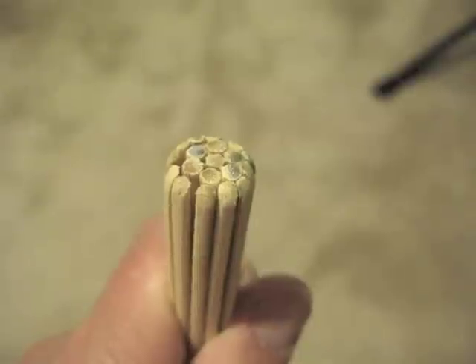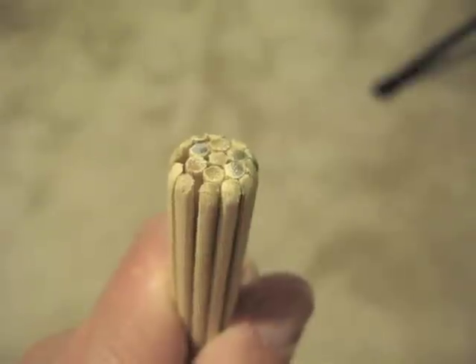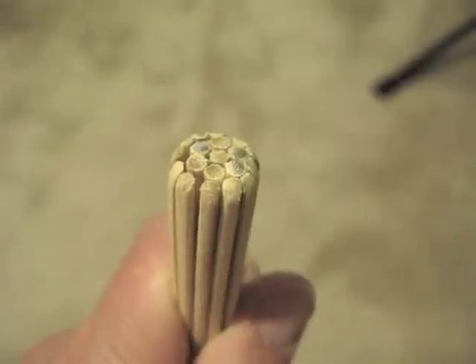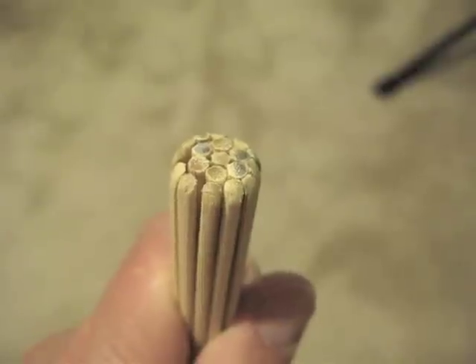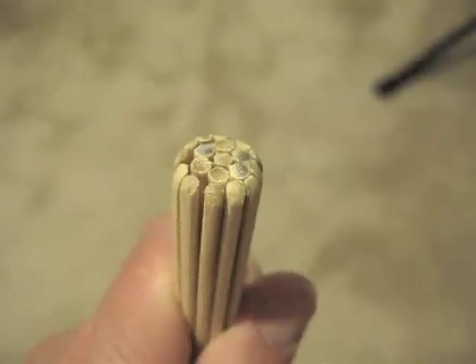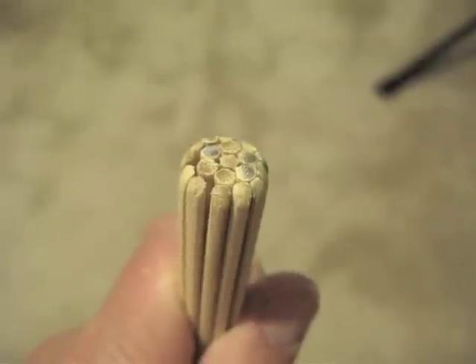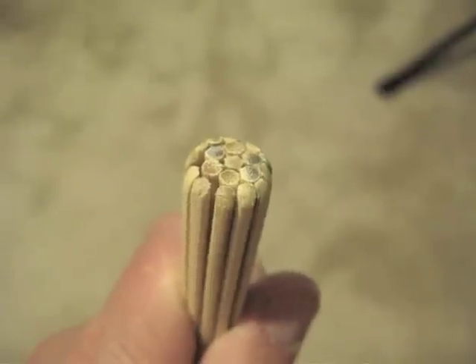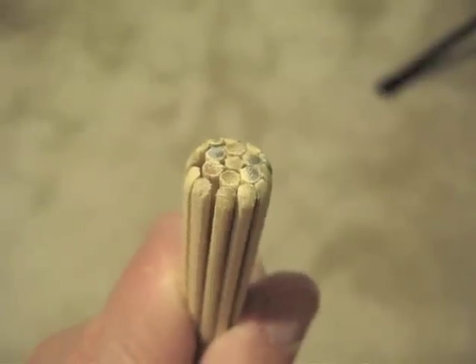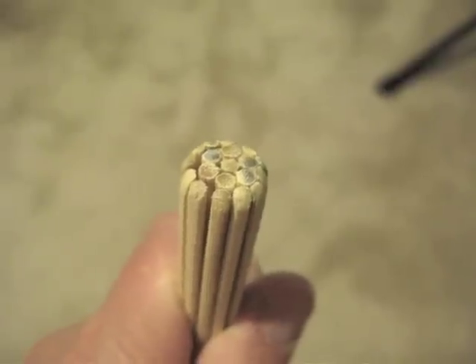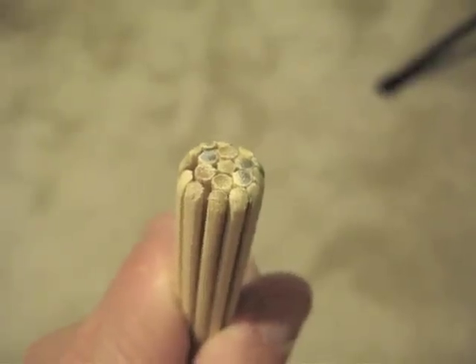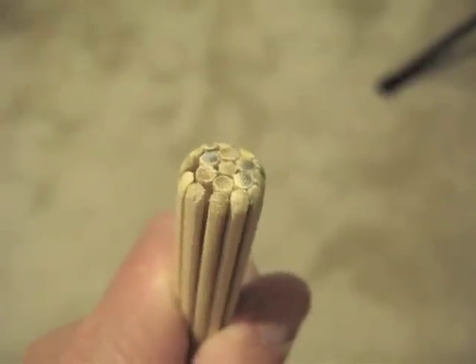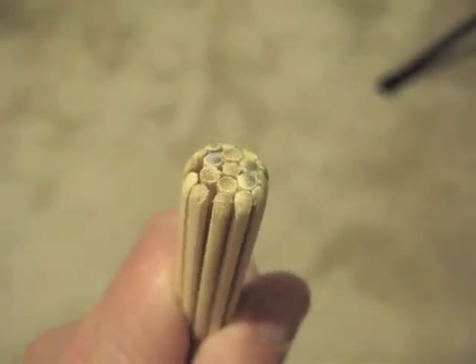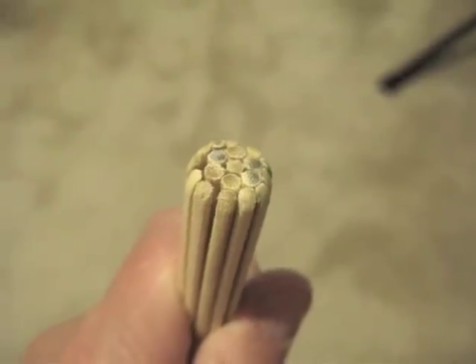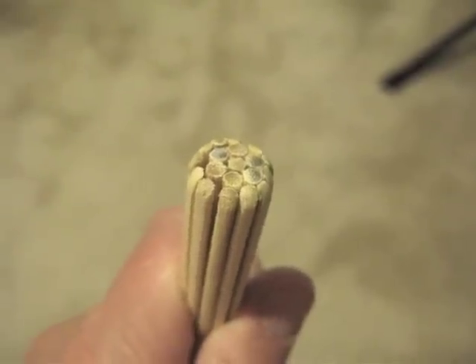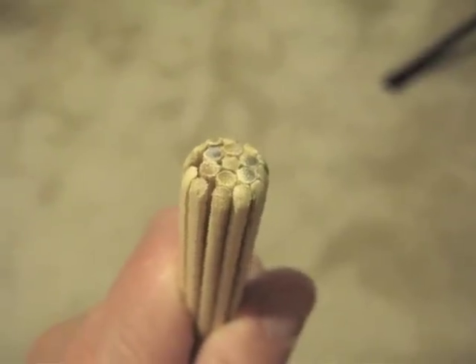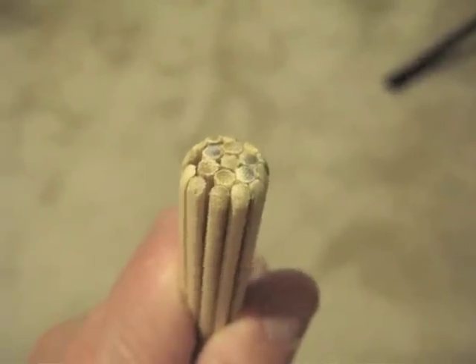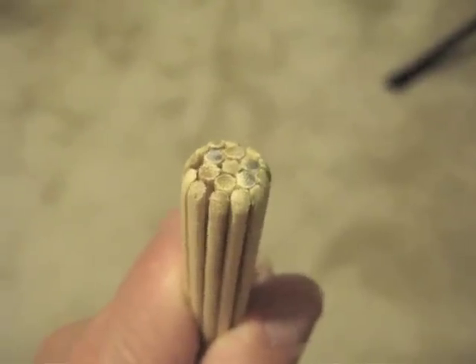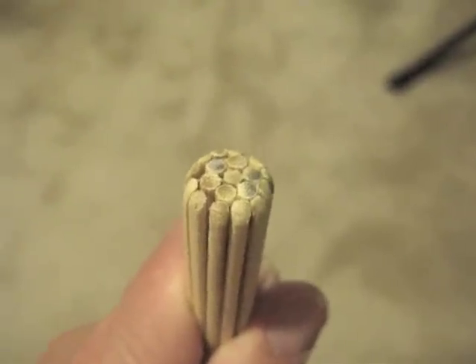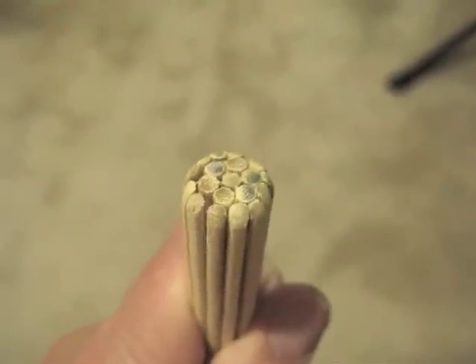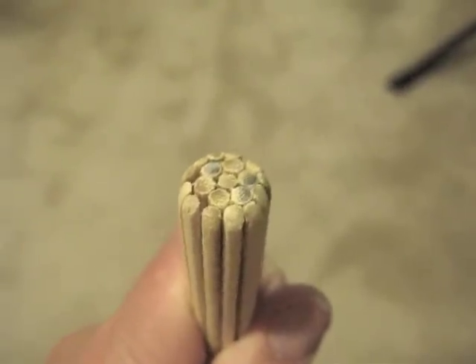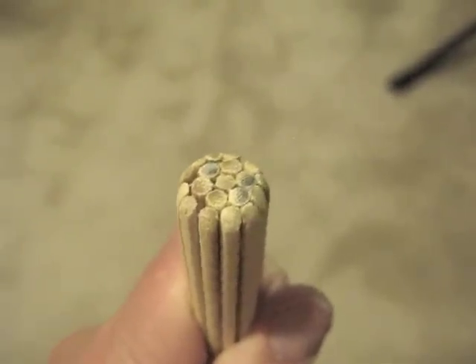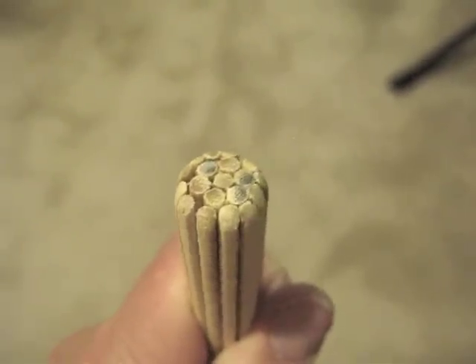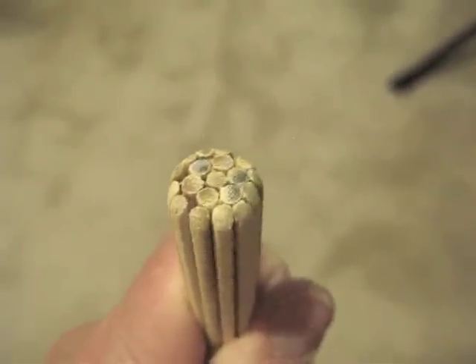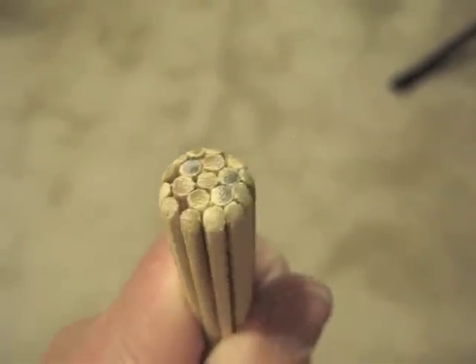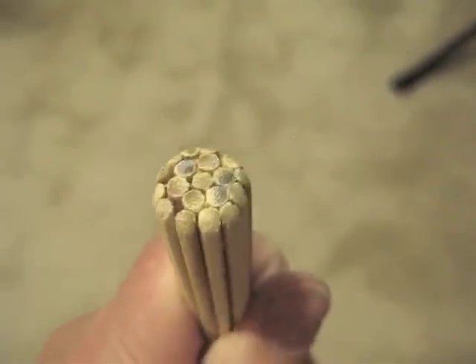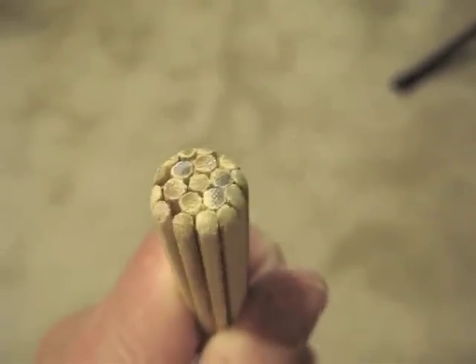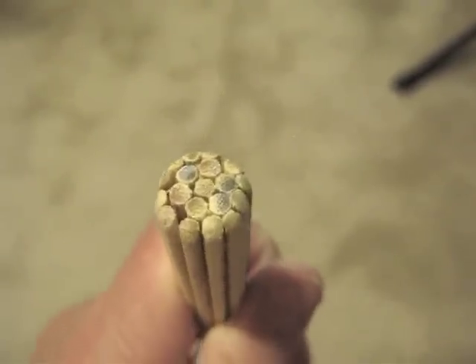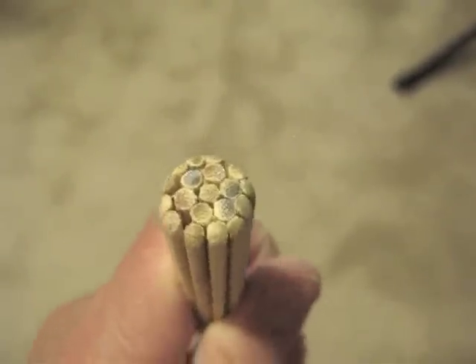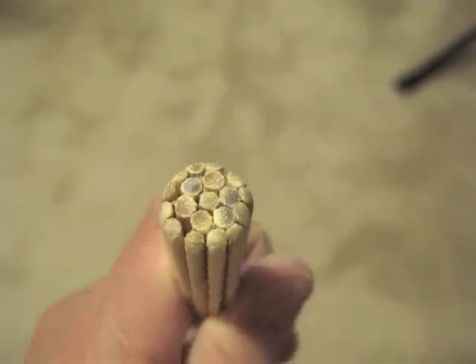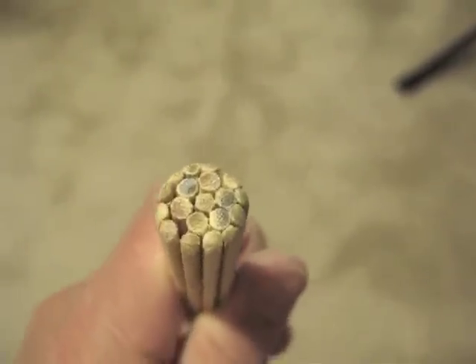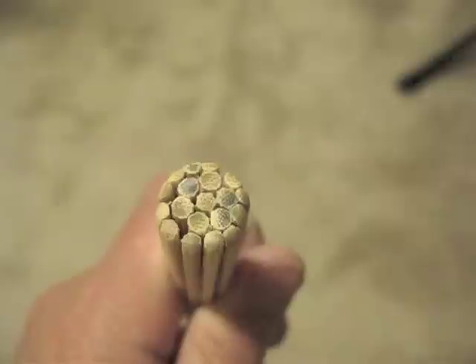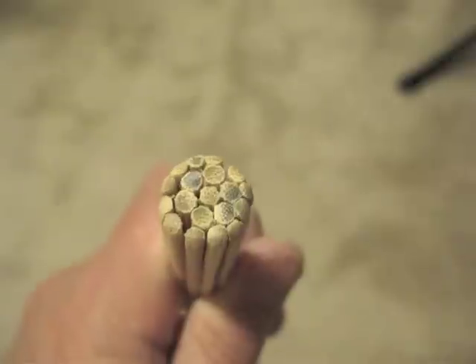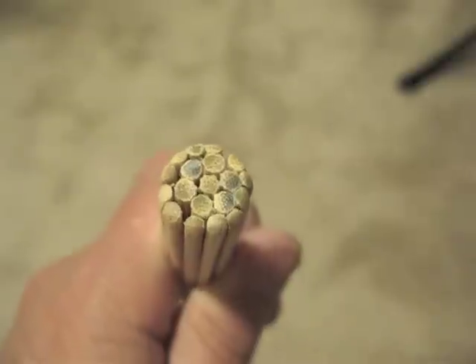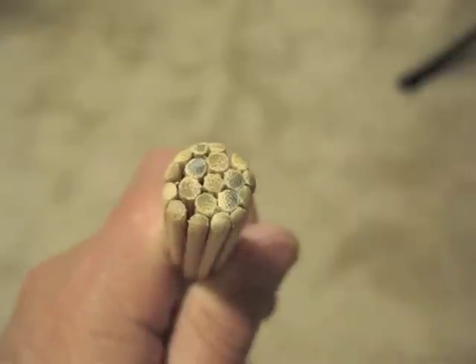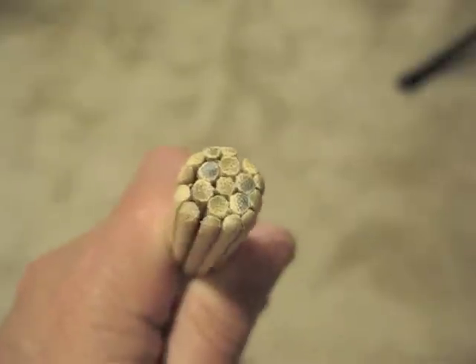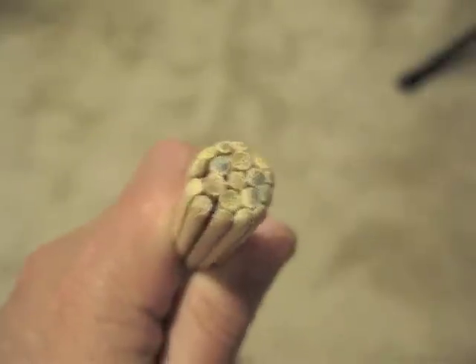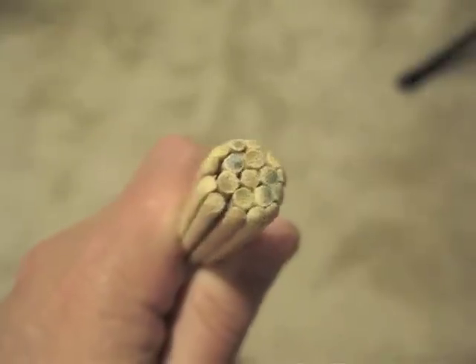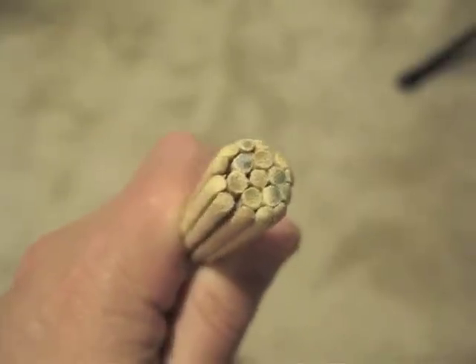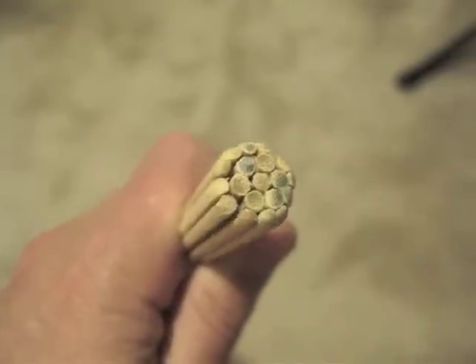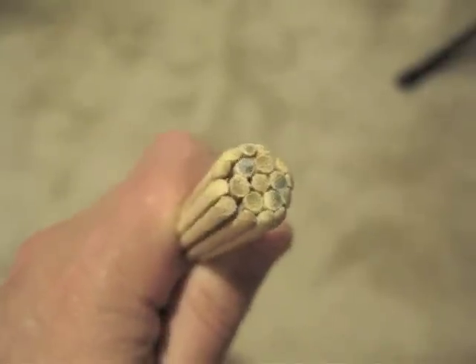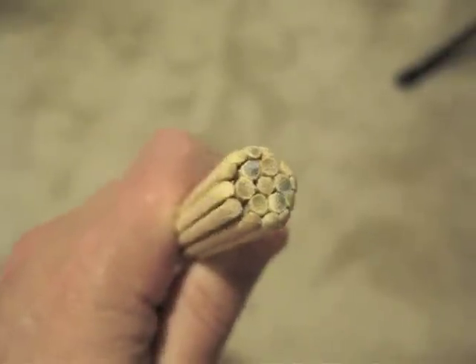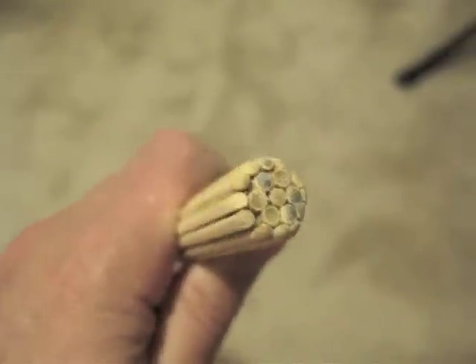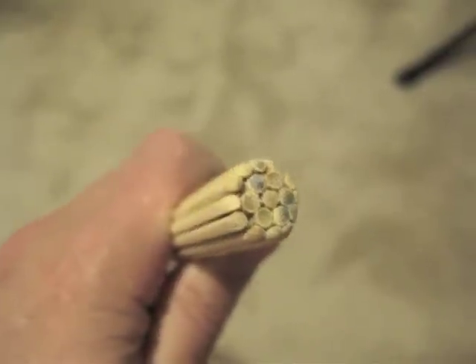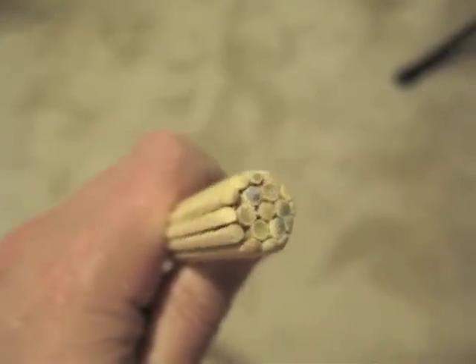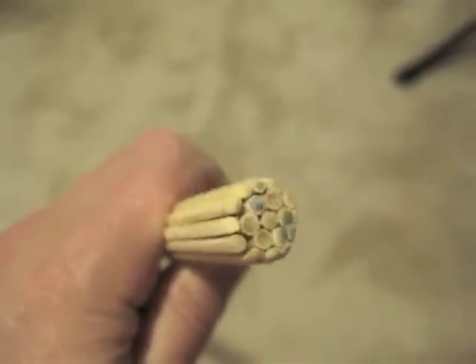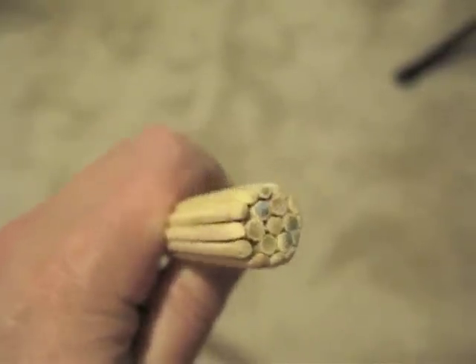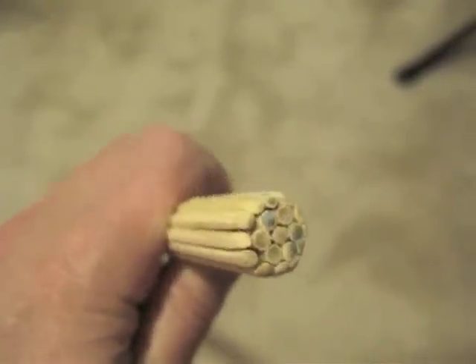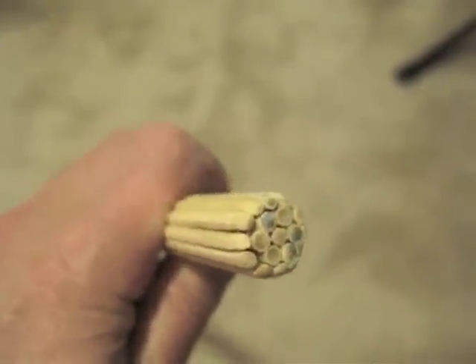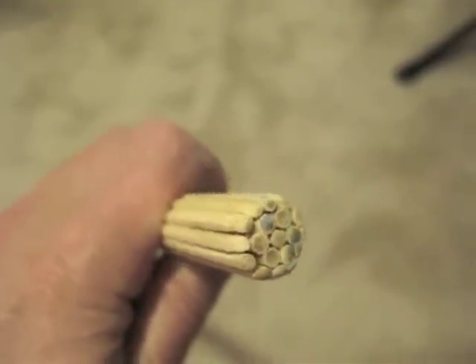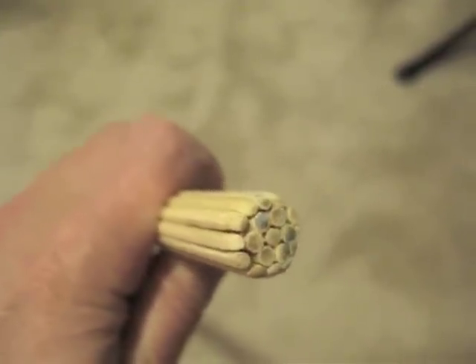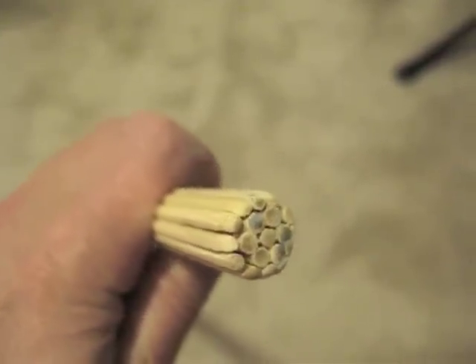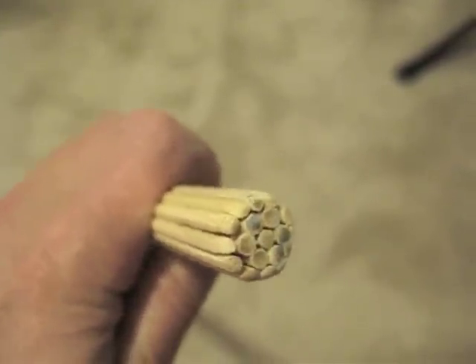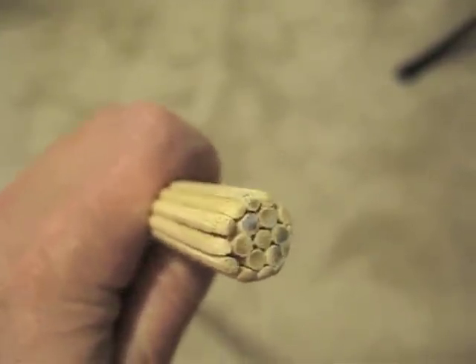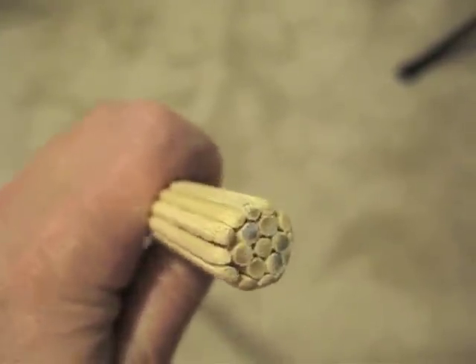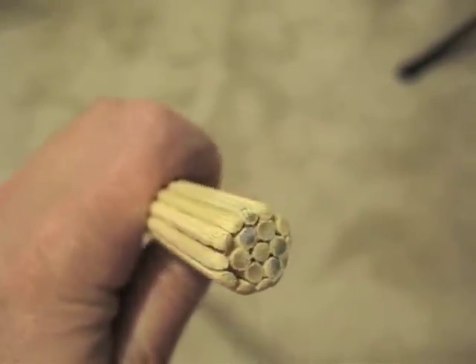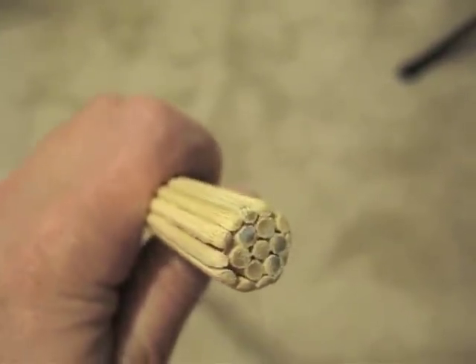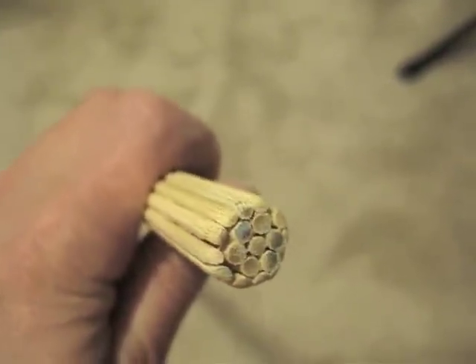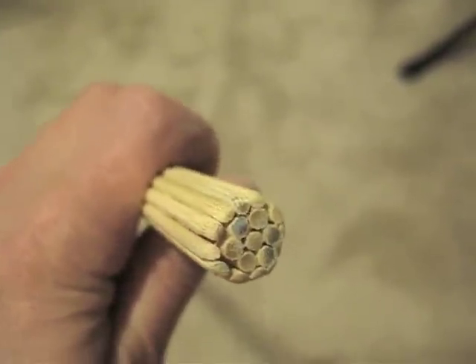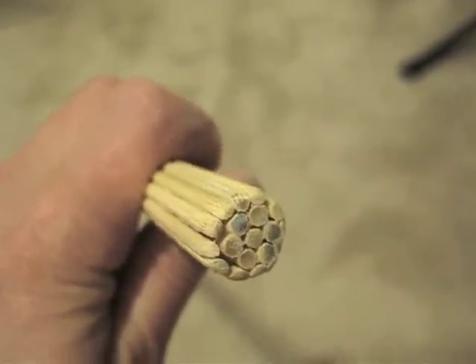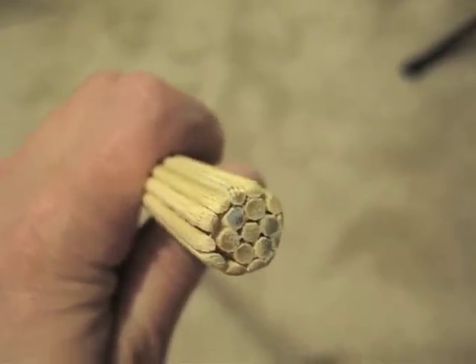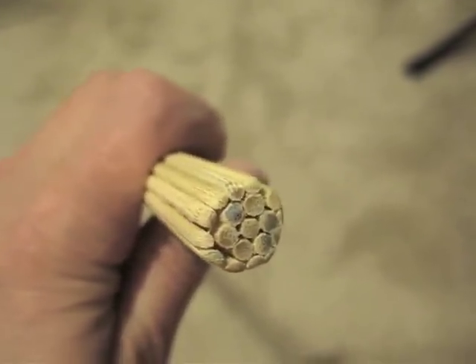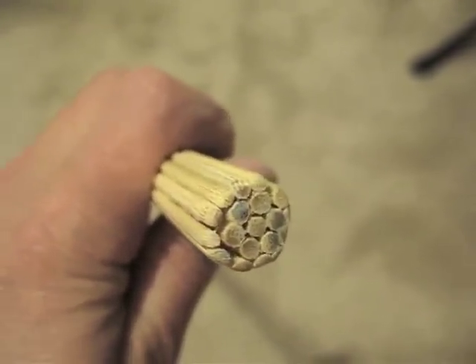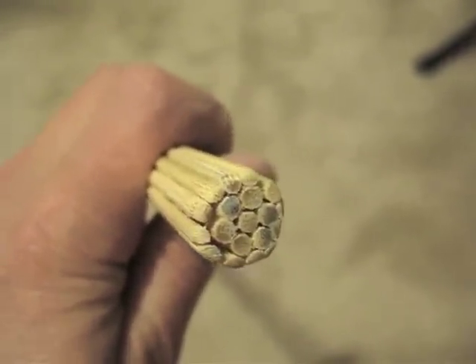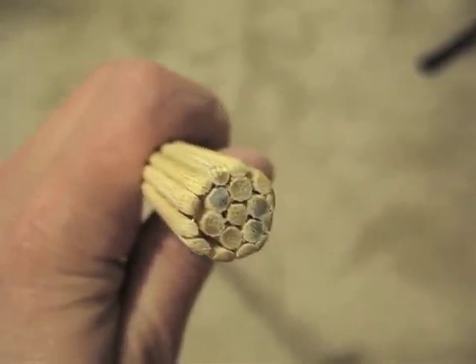First I glued six skewers hexagonally around a center skewer with carpenter's glue. Then I waited for the glue to dry and added an outer ring of twelve more skewers.